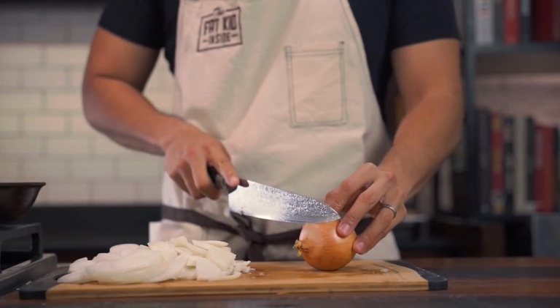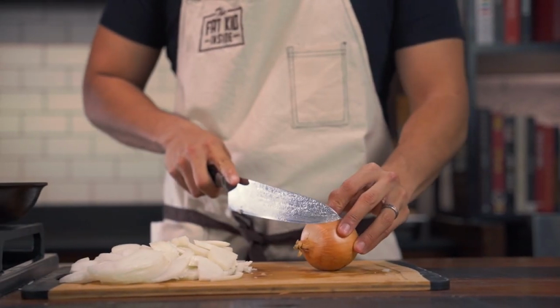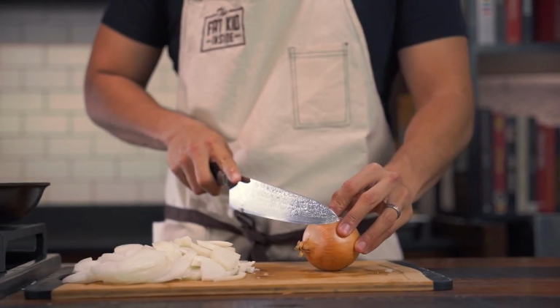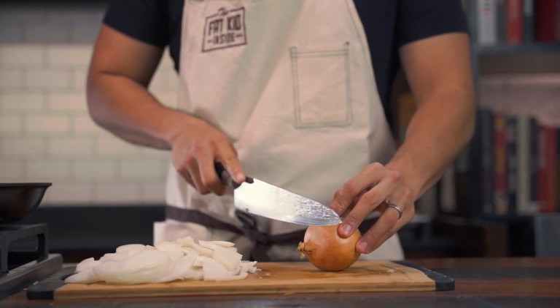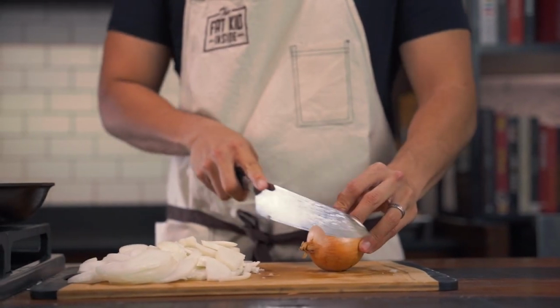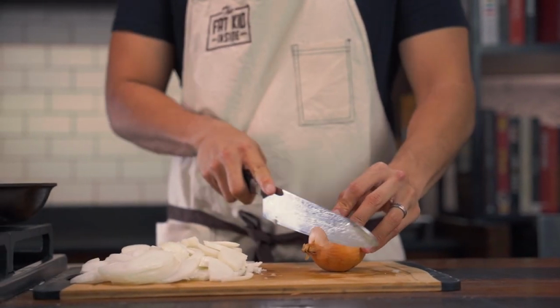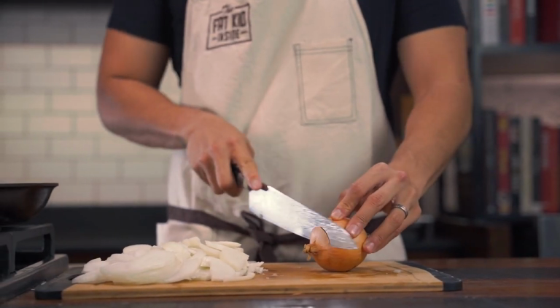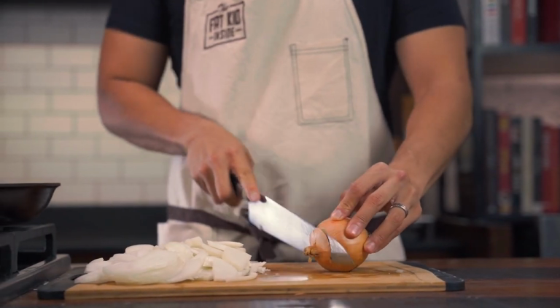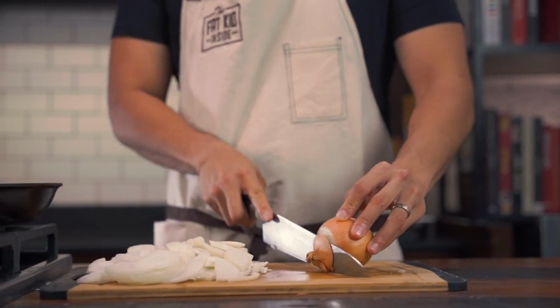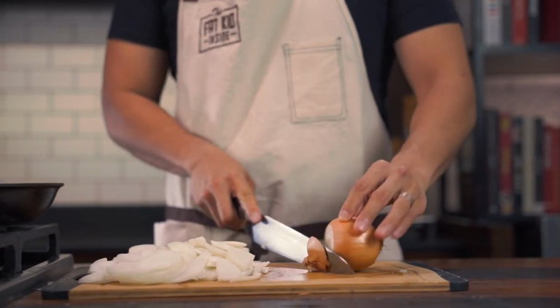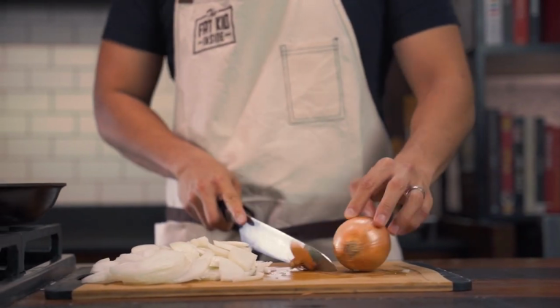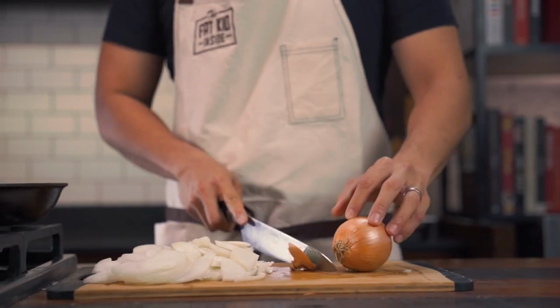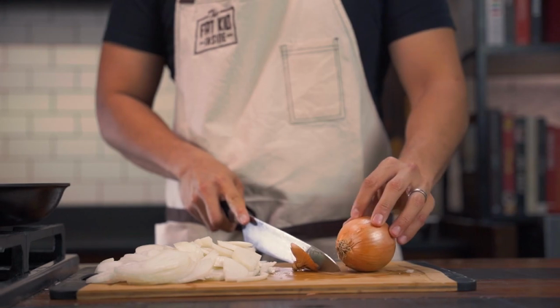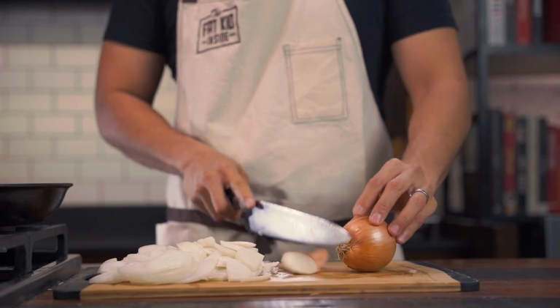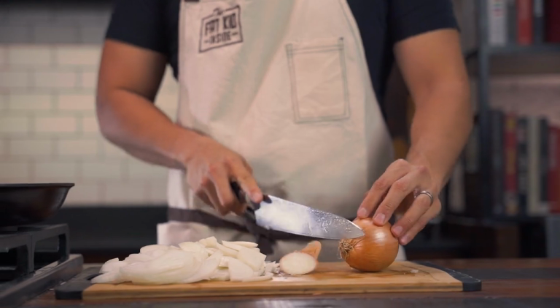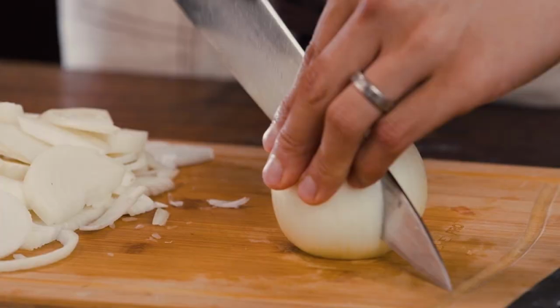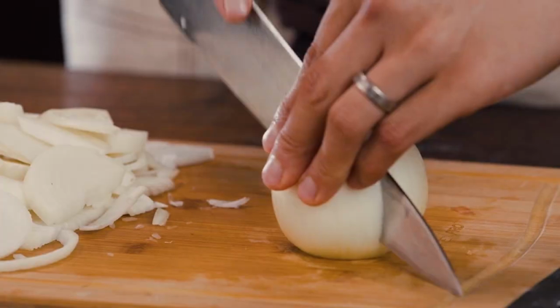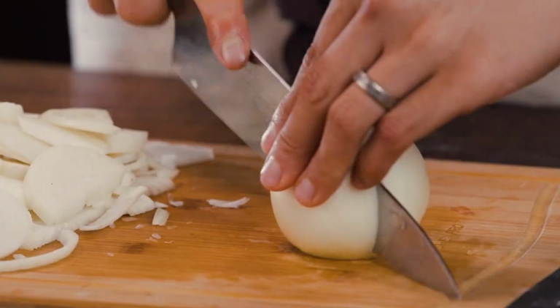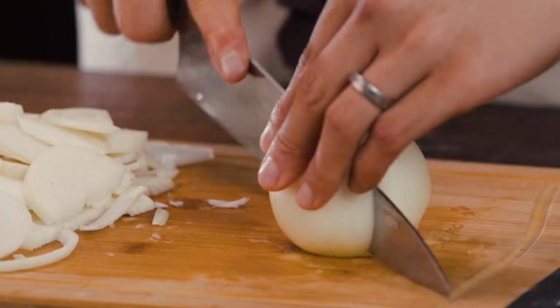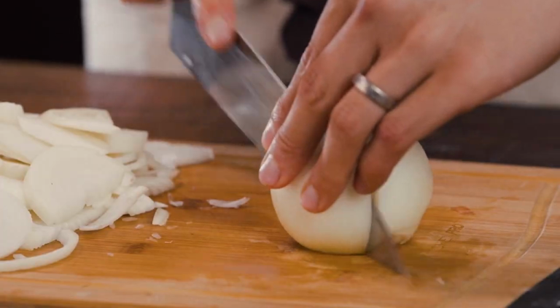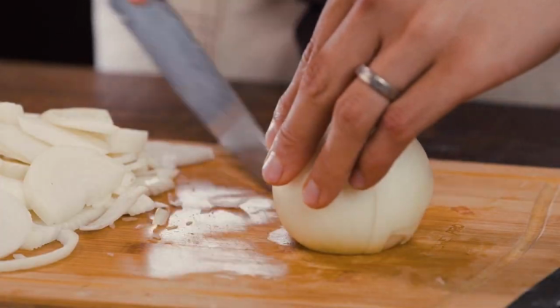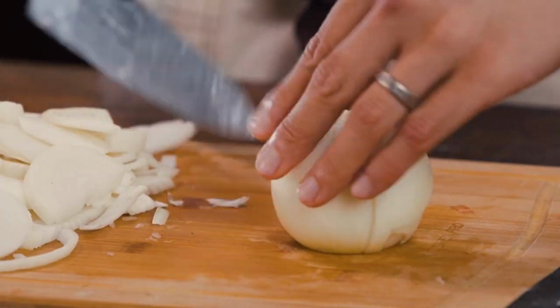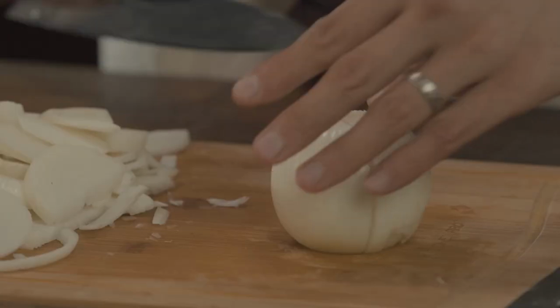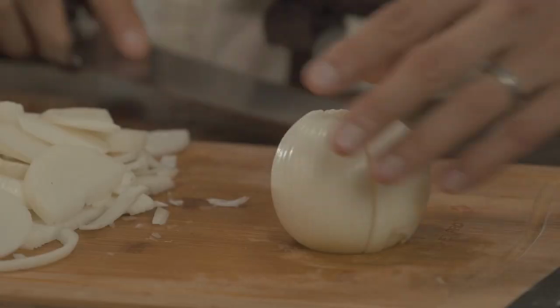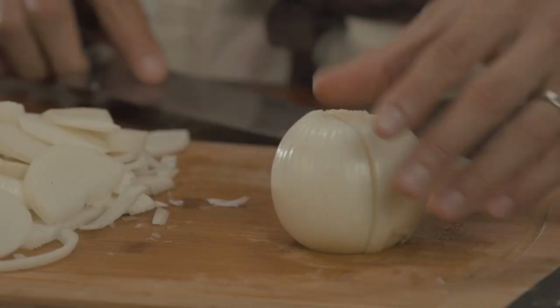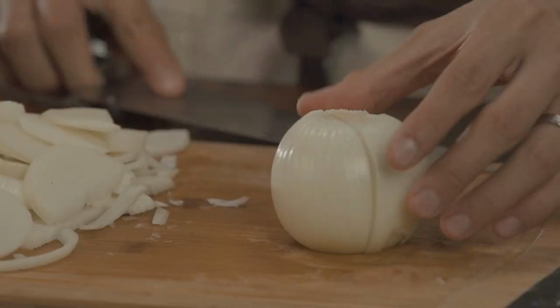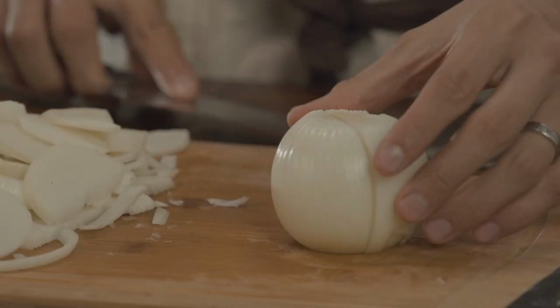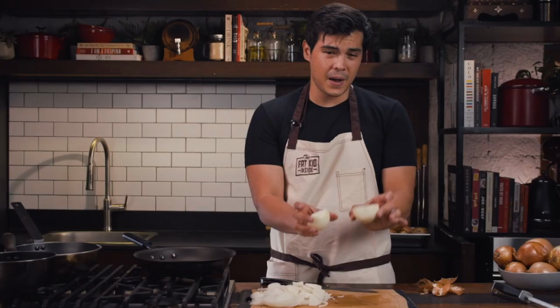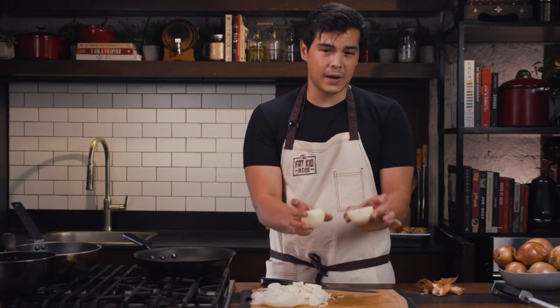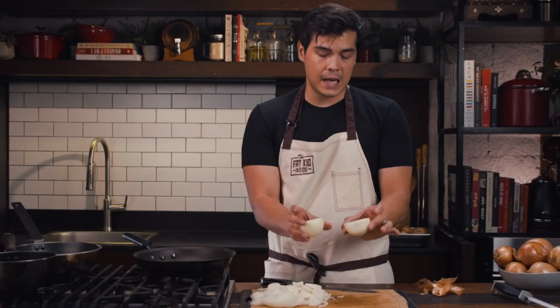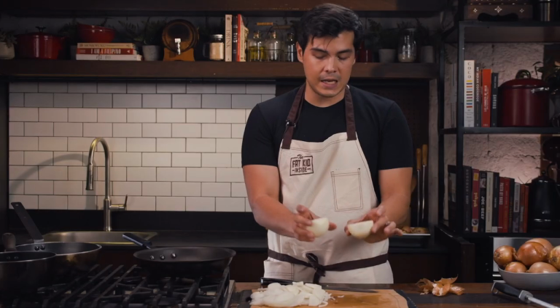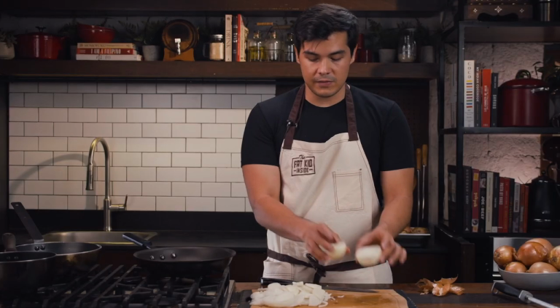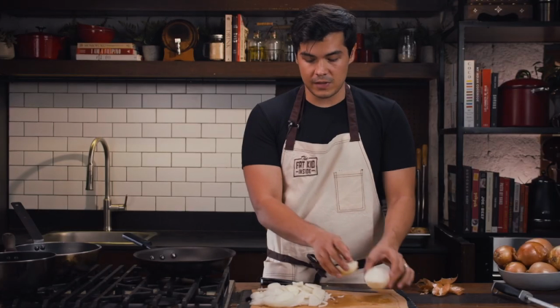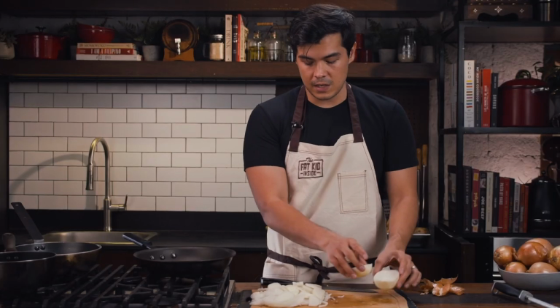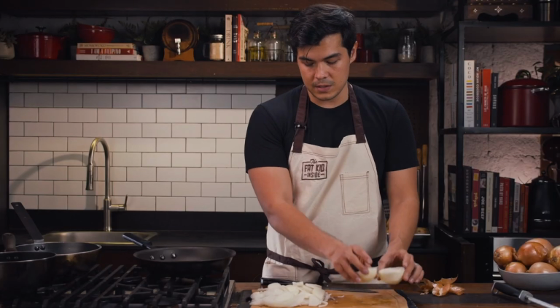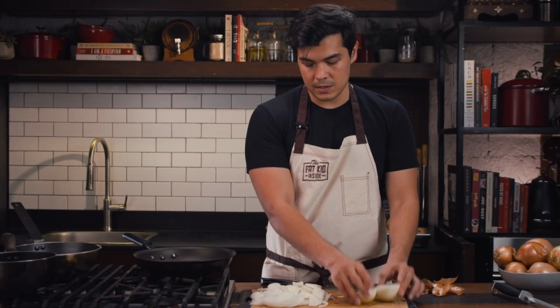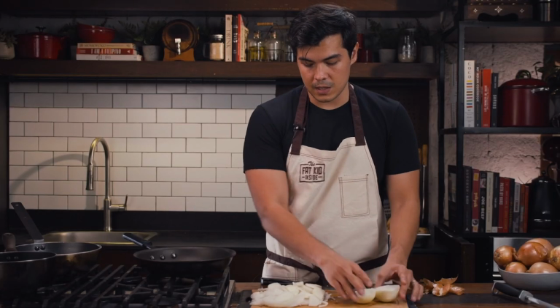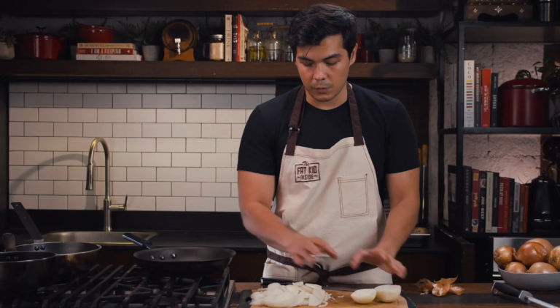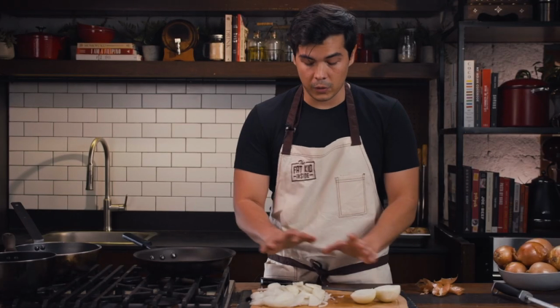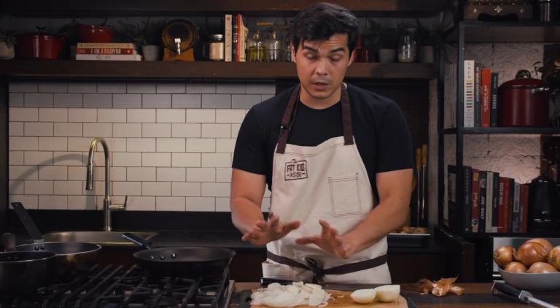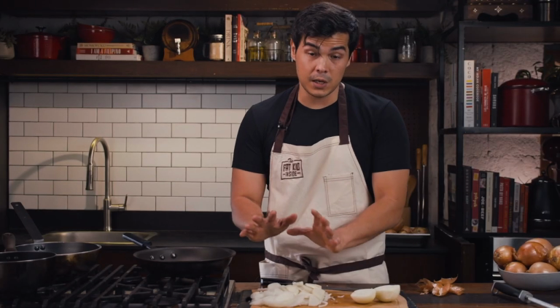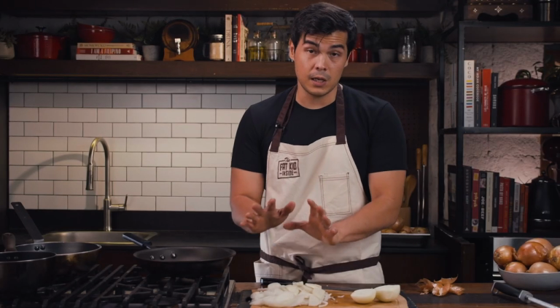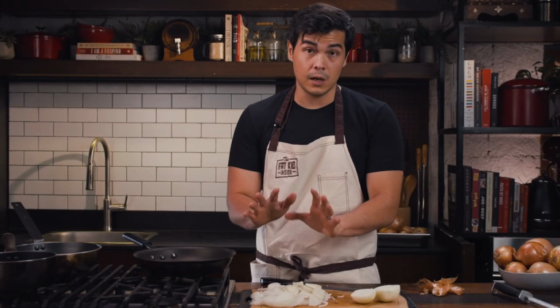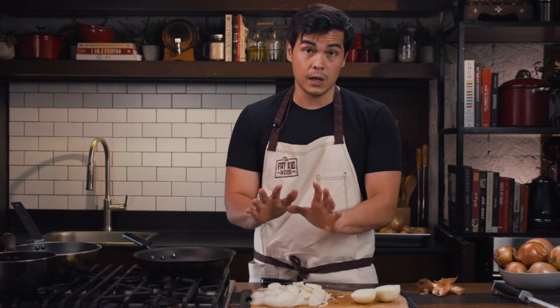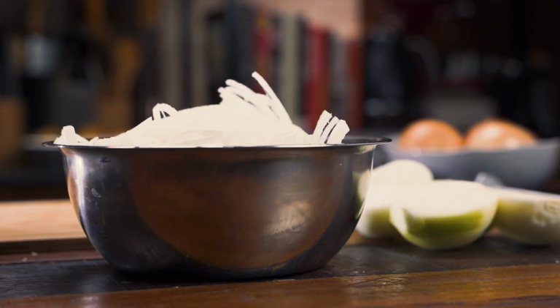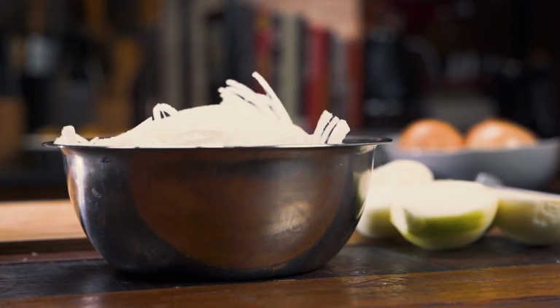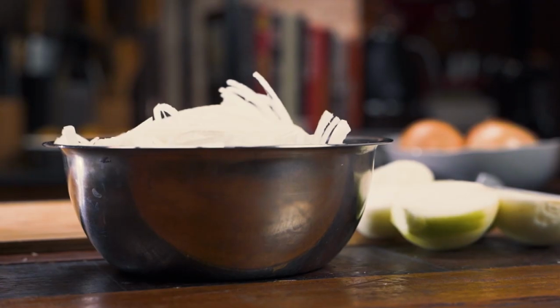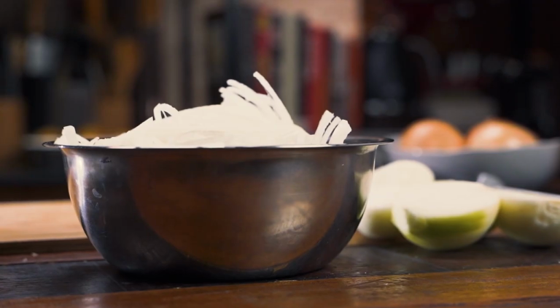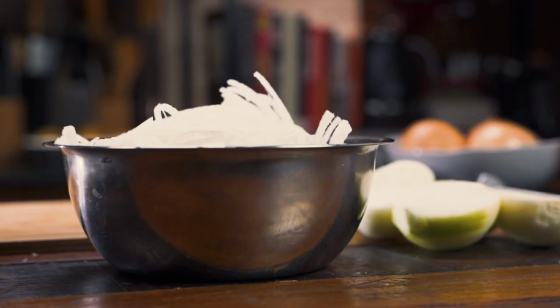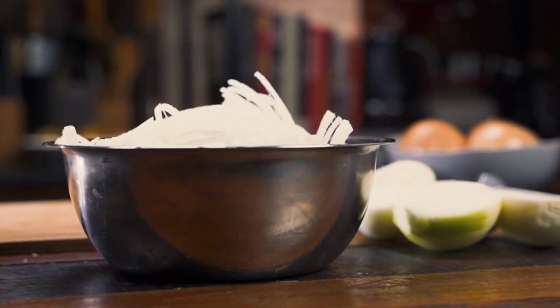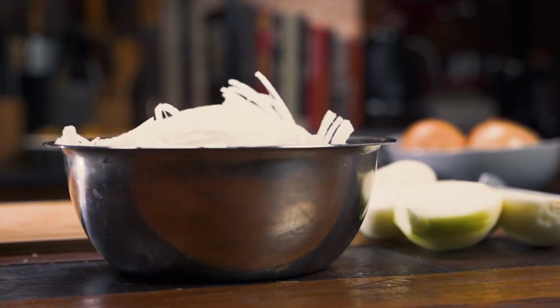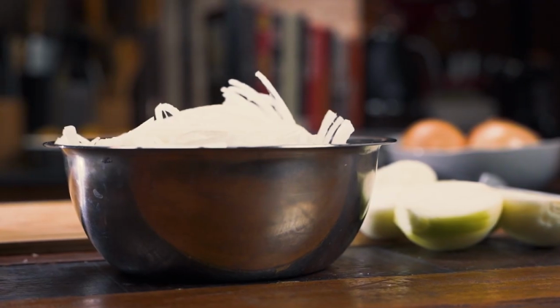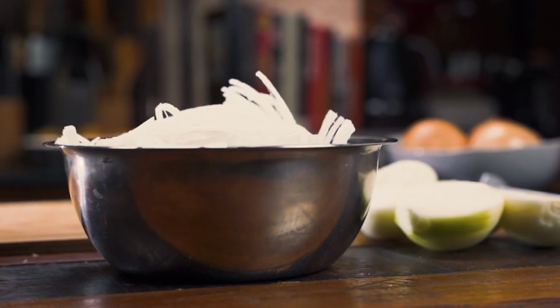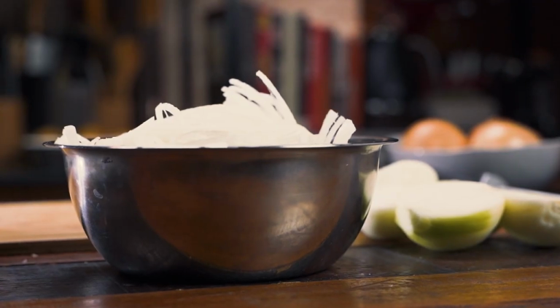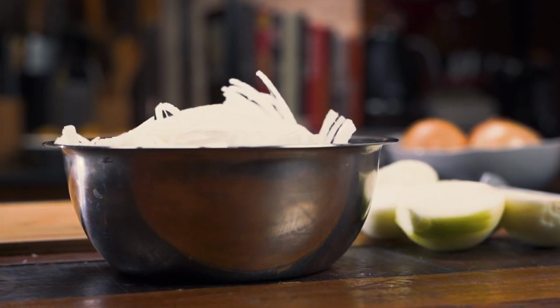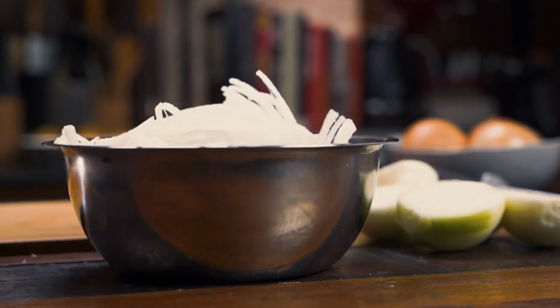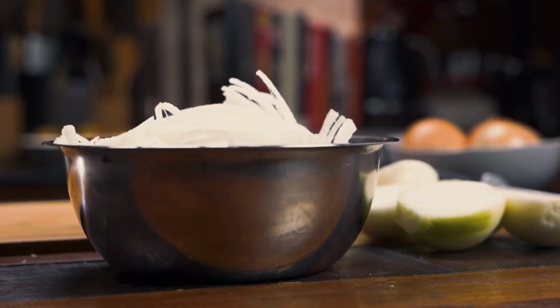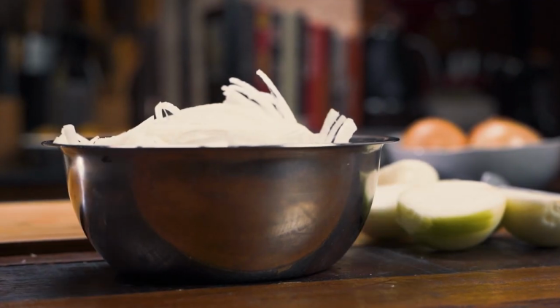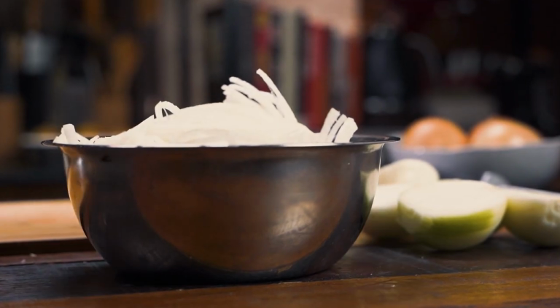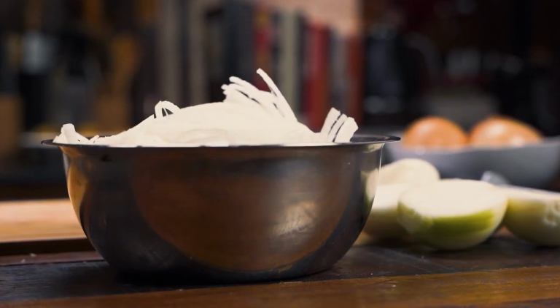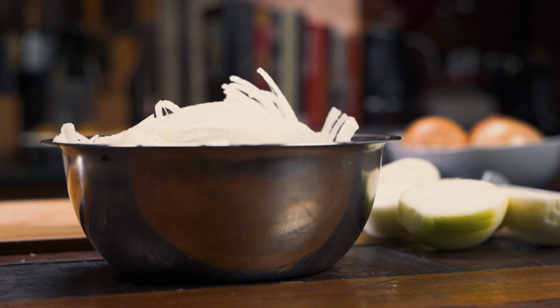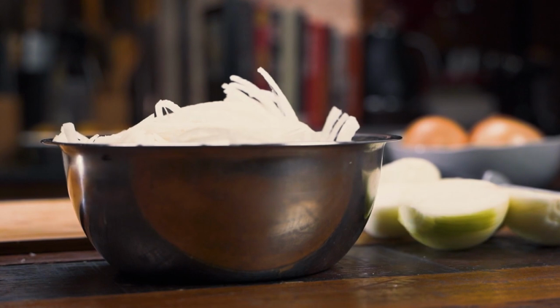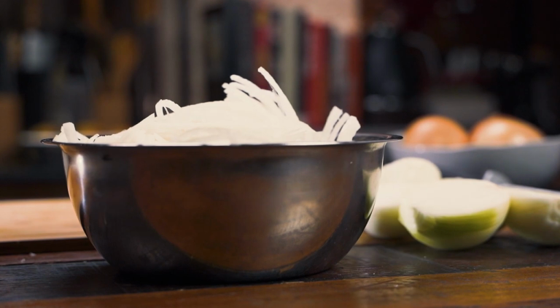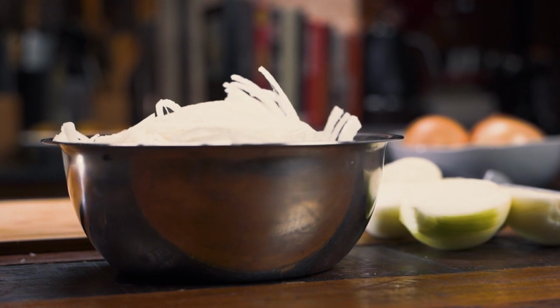Same thing again, just peel it. We're going to need about eight of these smaller onions, and we're going to need a ton of the sliced onions.